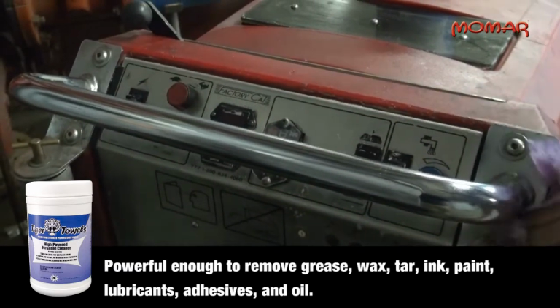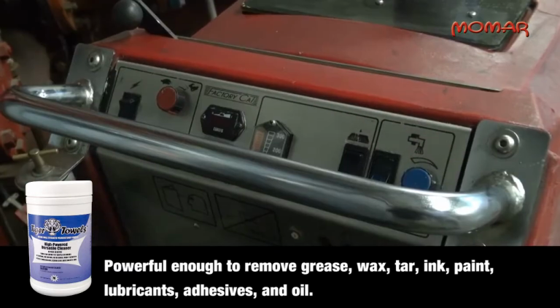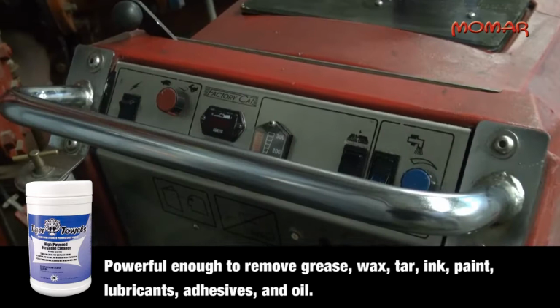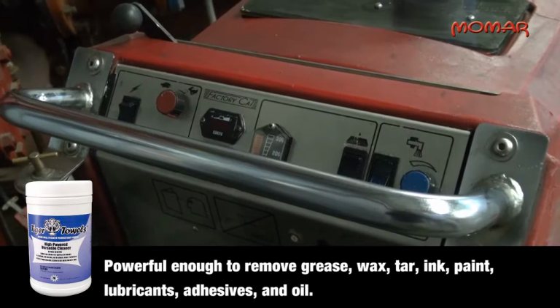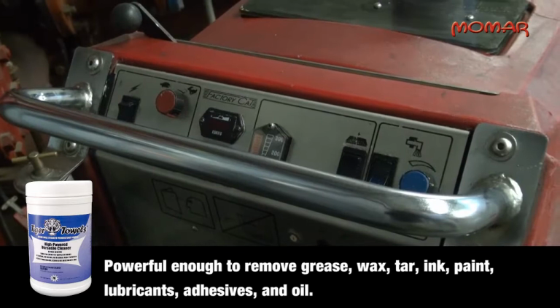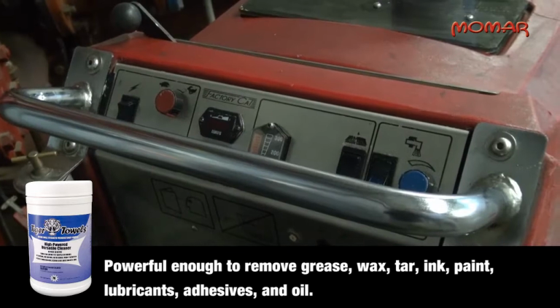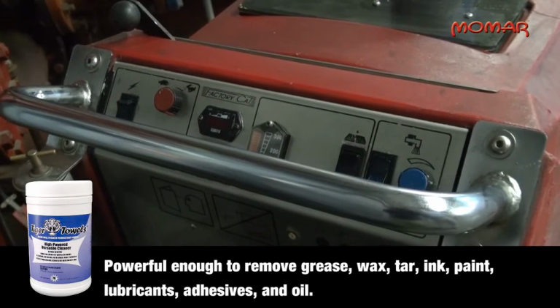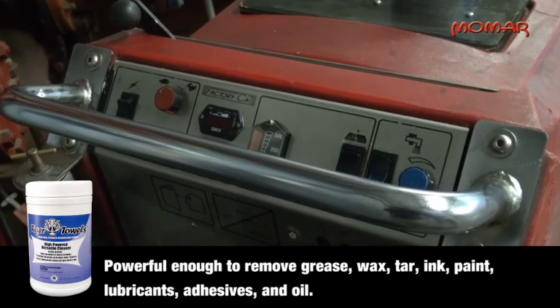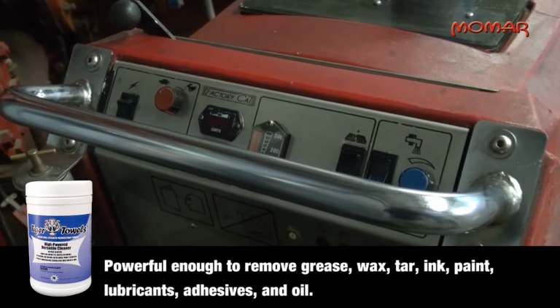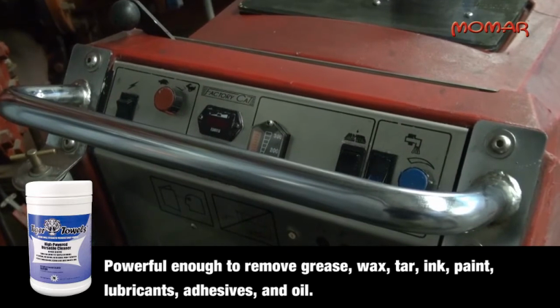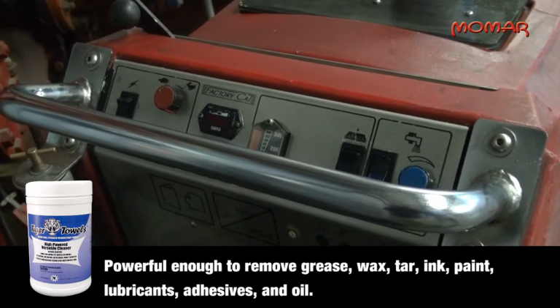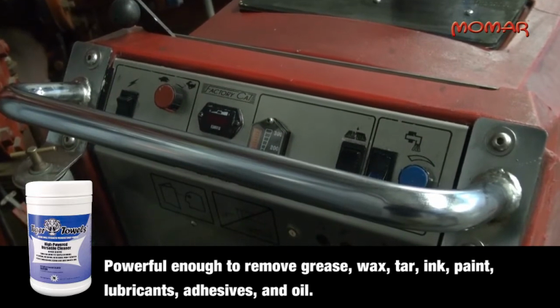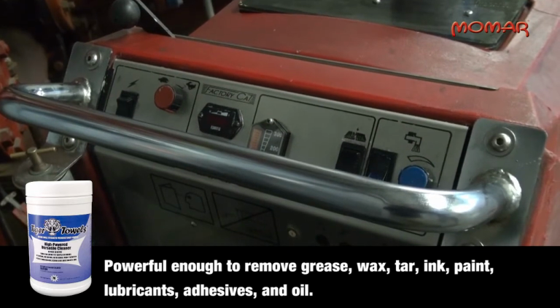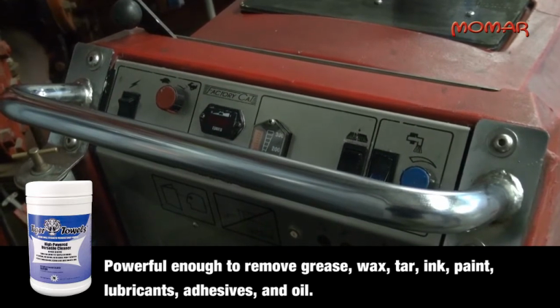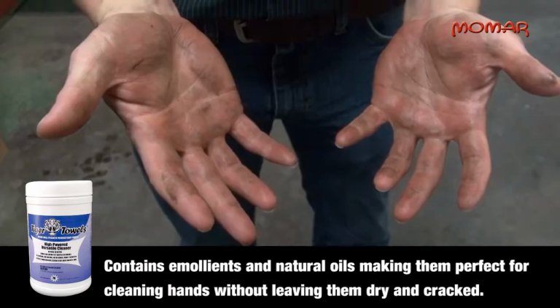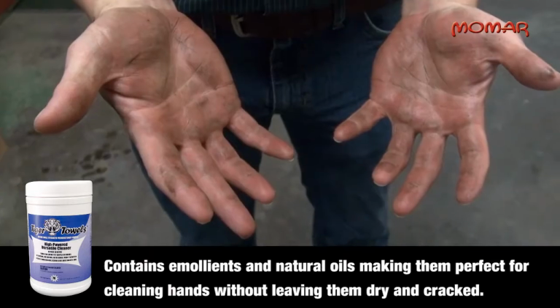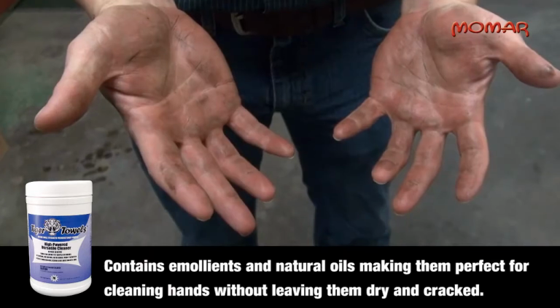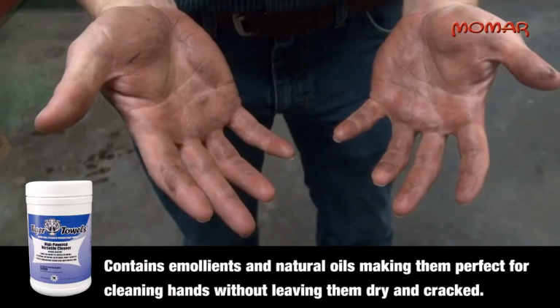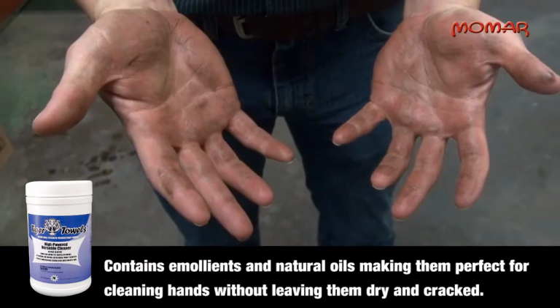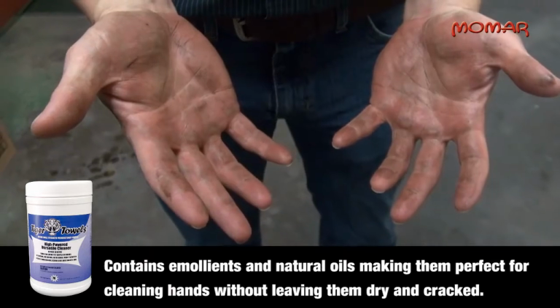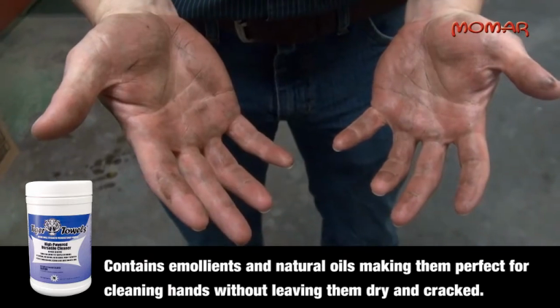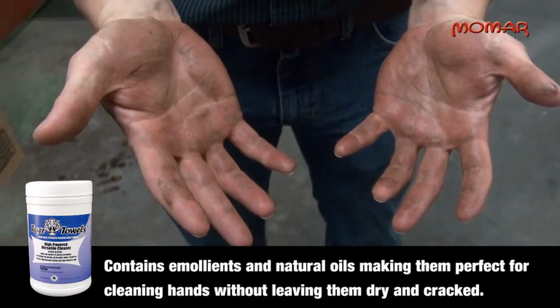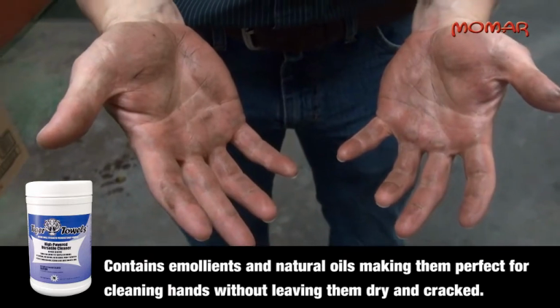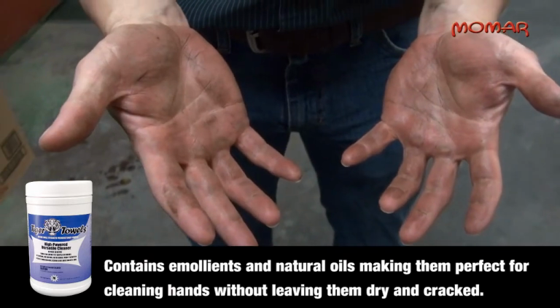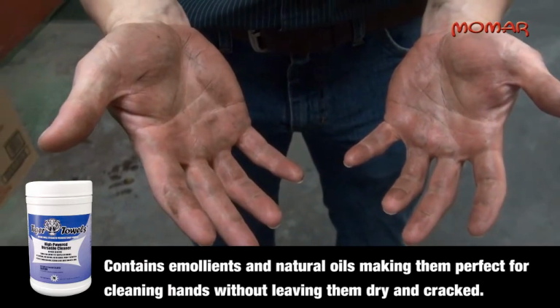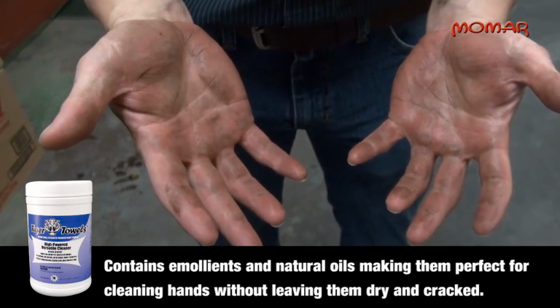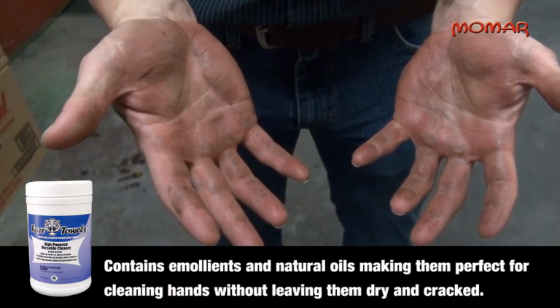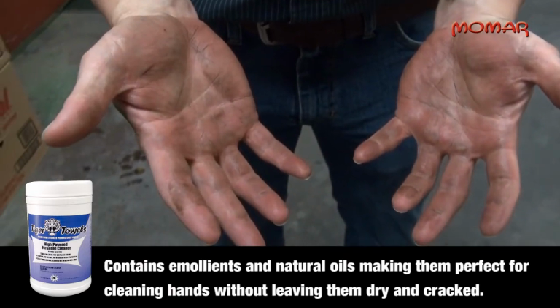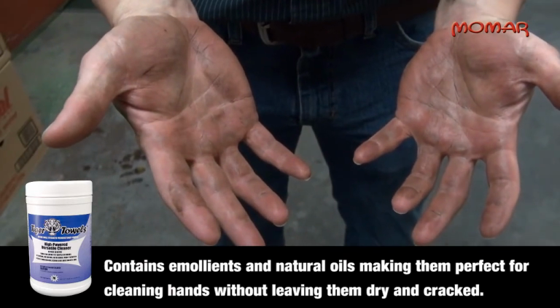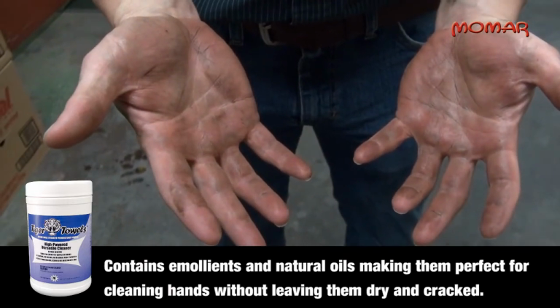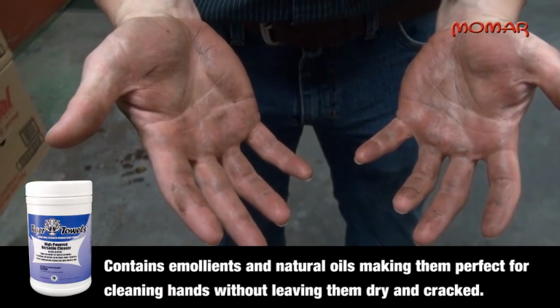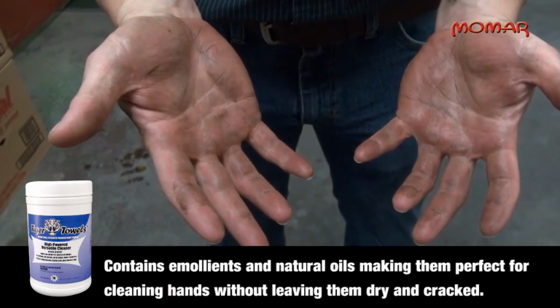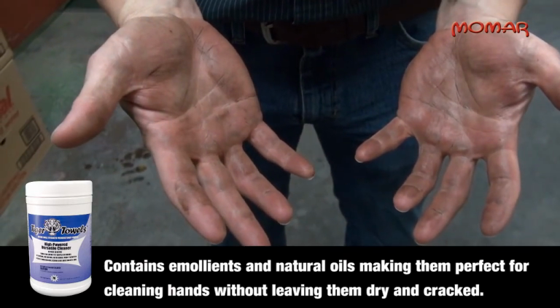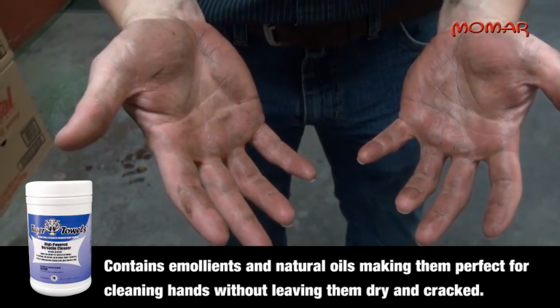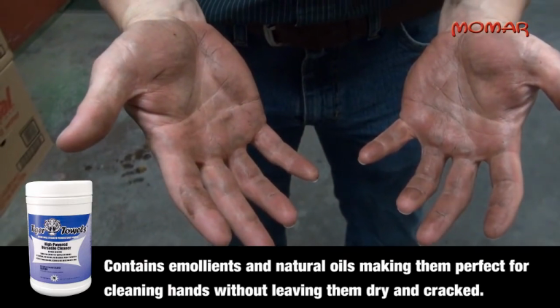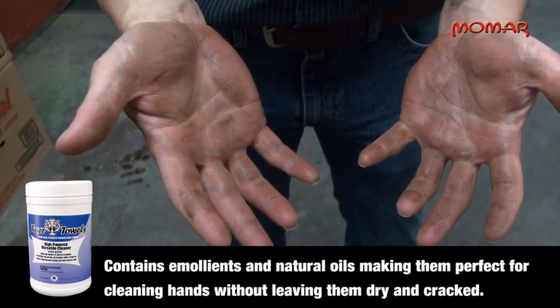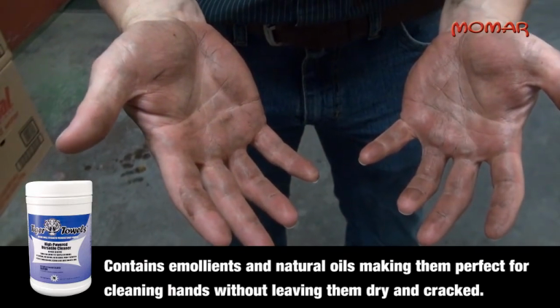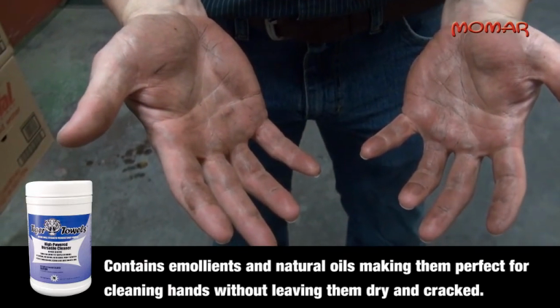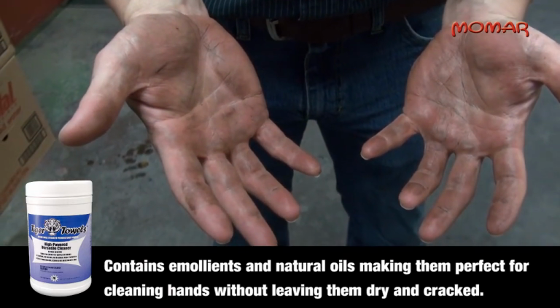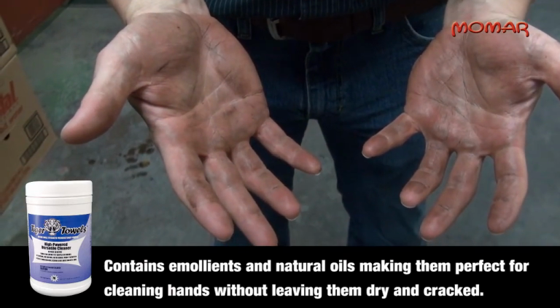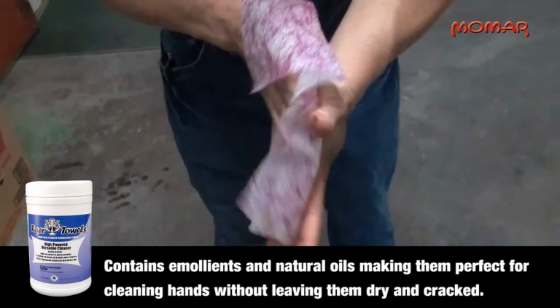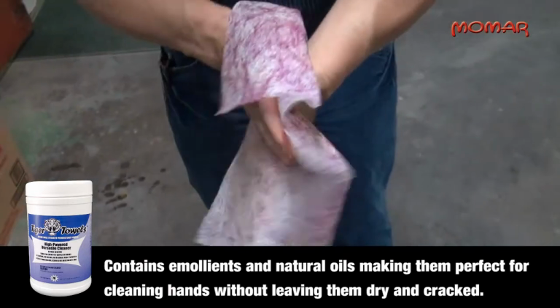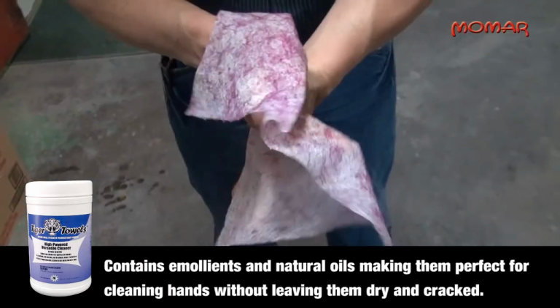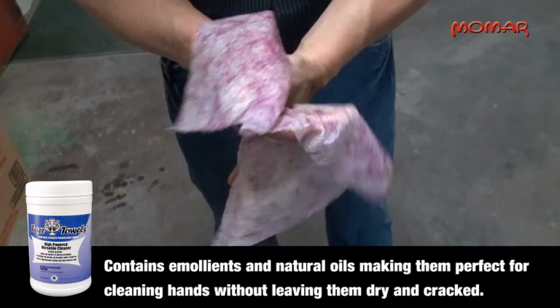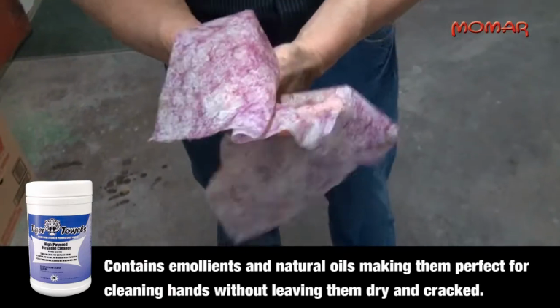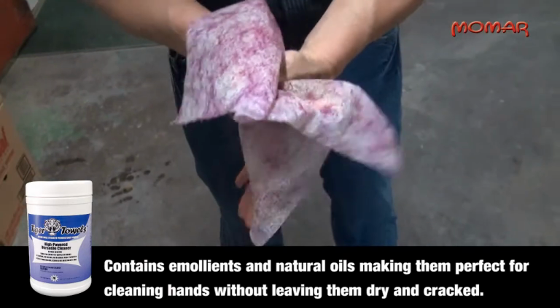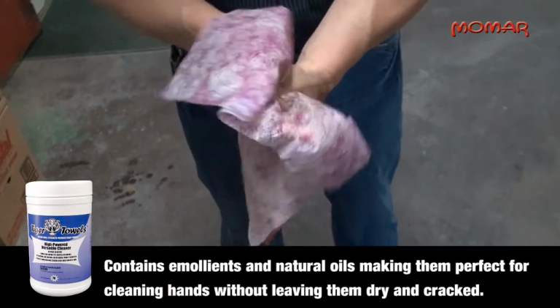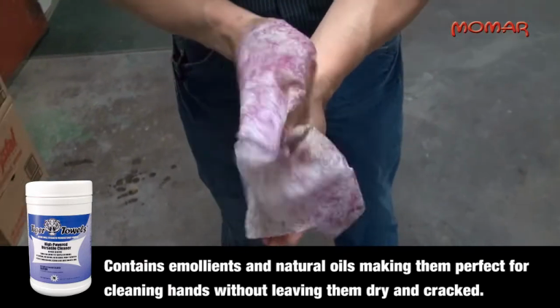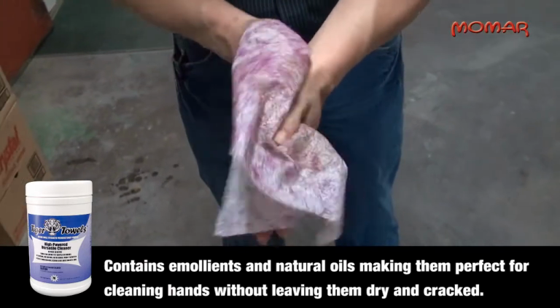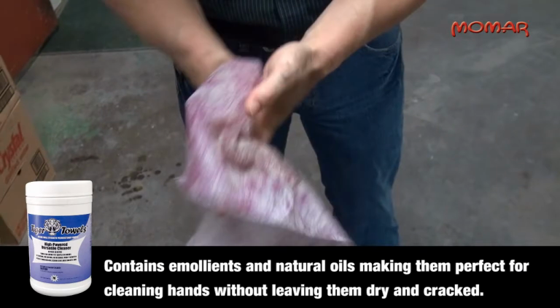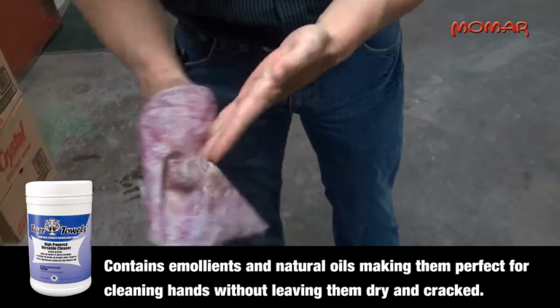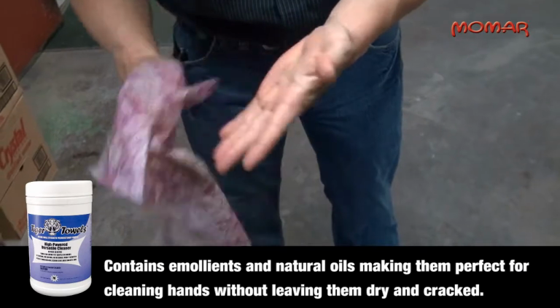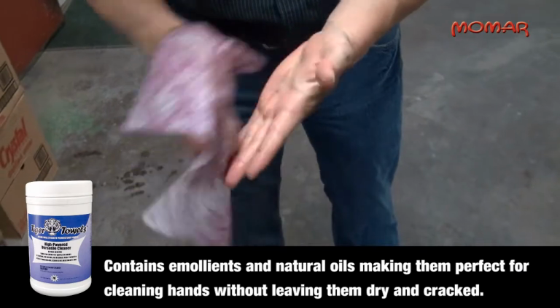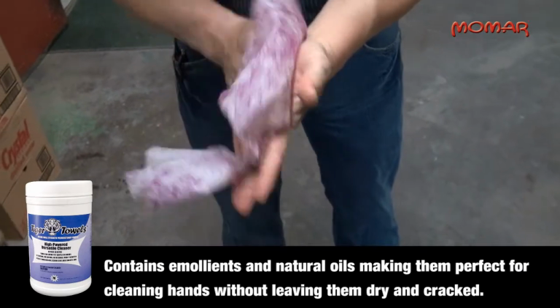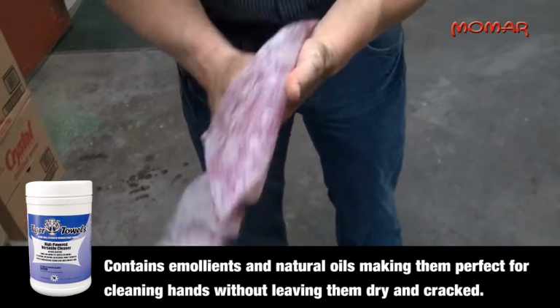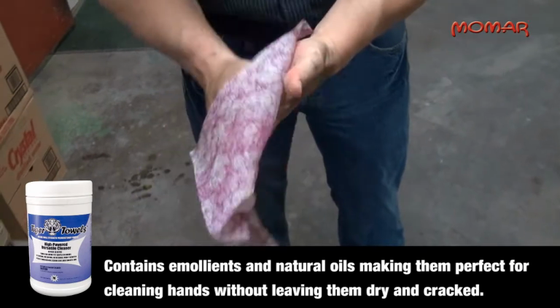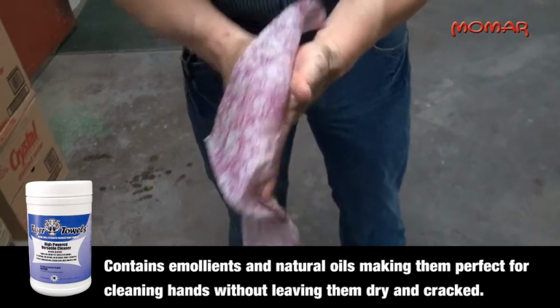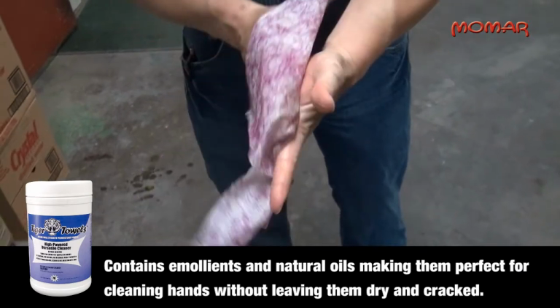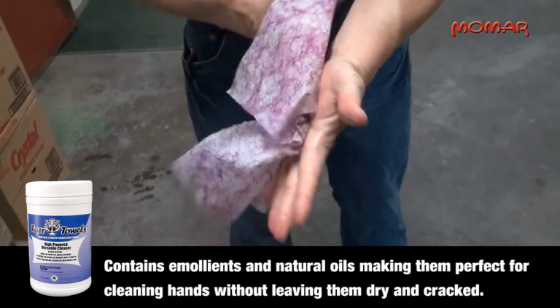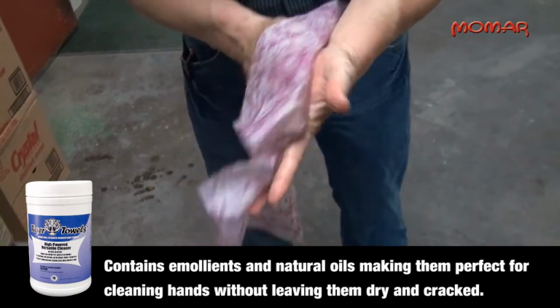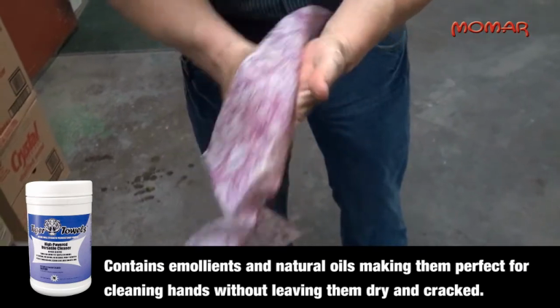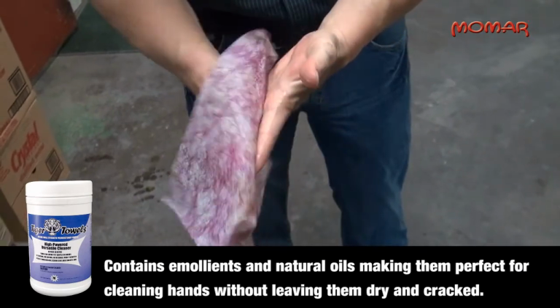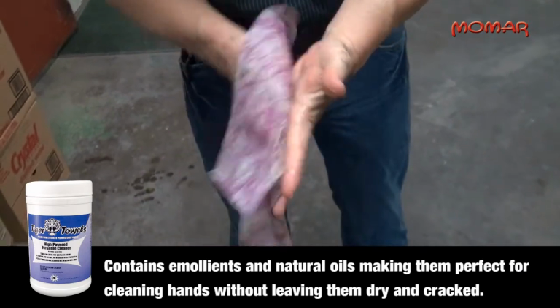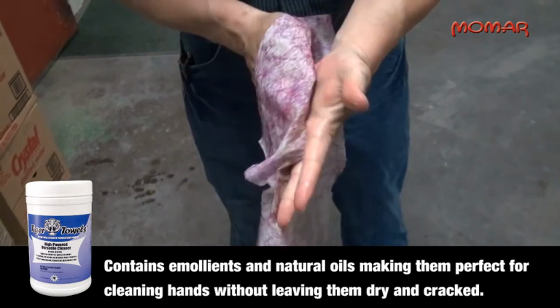Yet they contain emollients and natural oils, making them gentle enough for cleaning hands without leaving them dry and cracked.